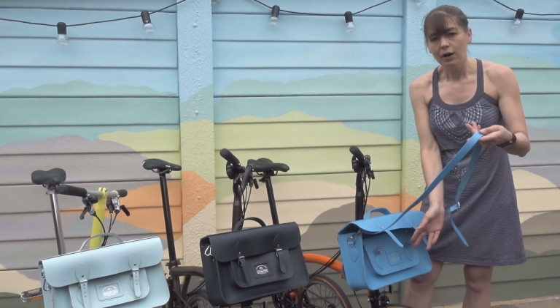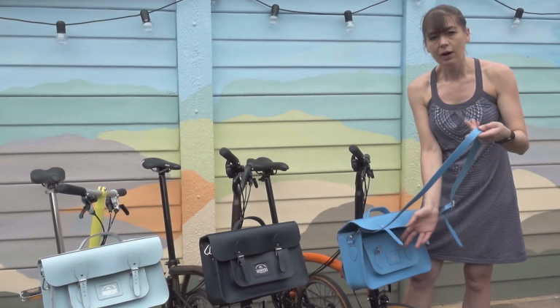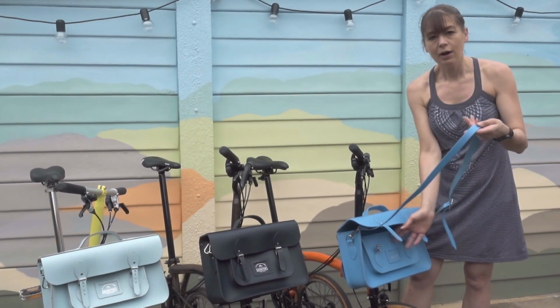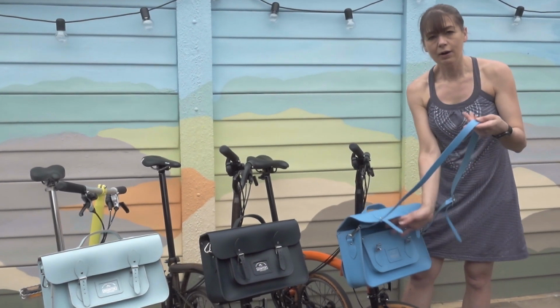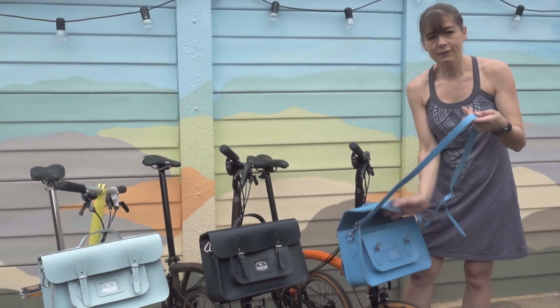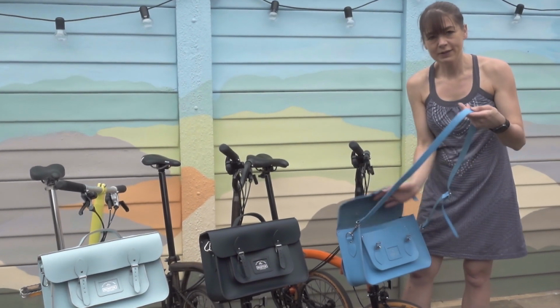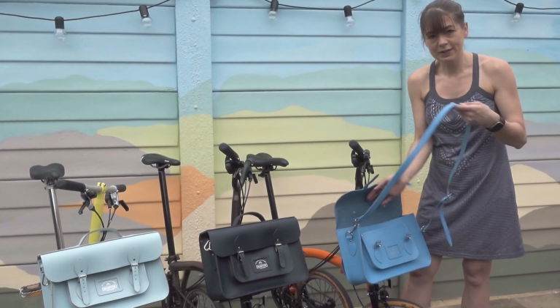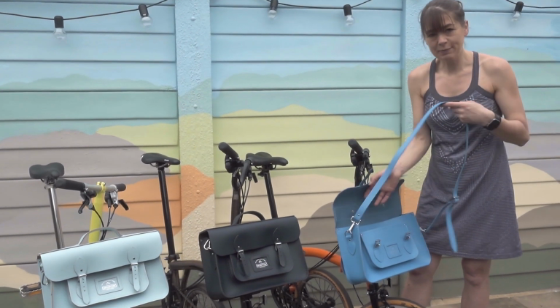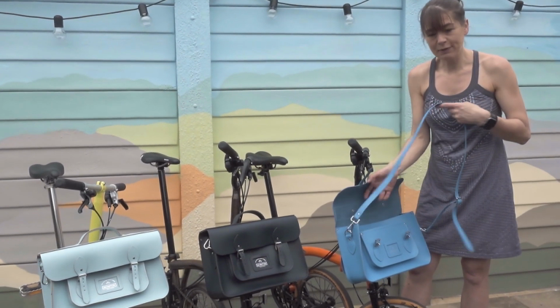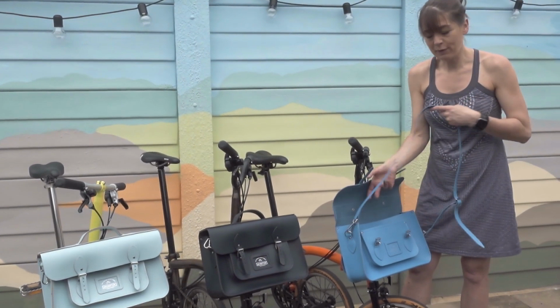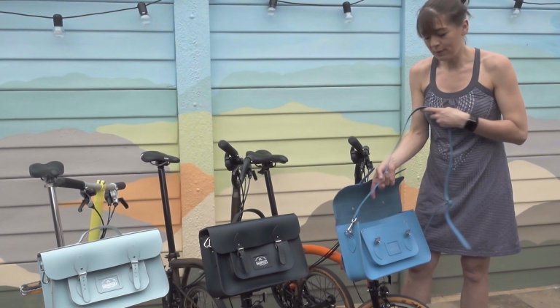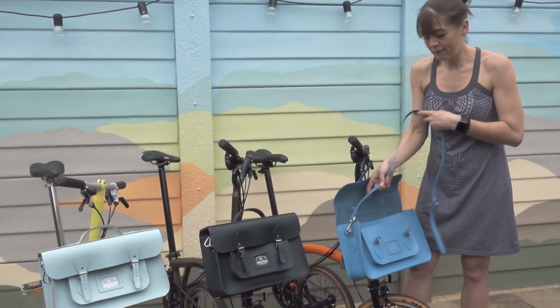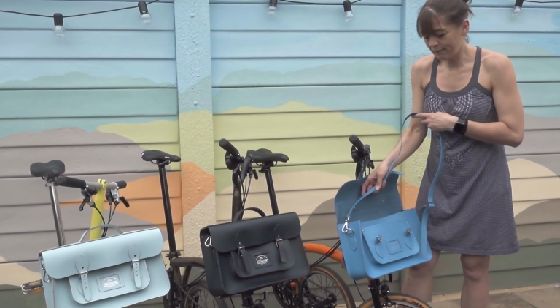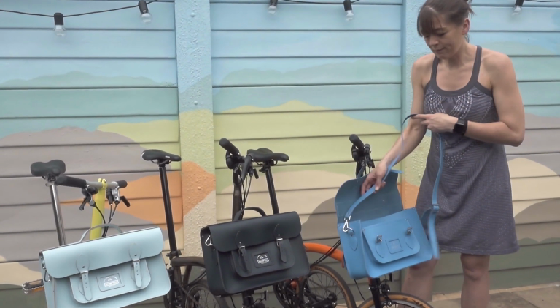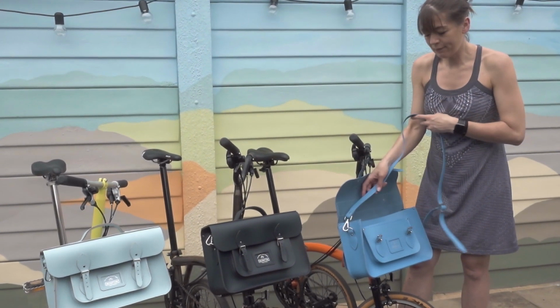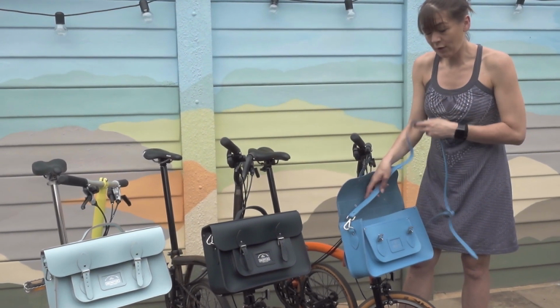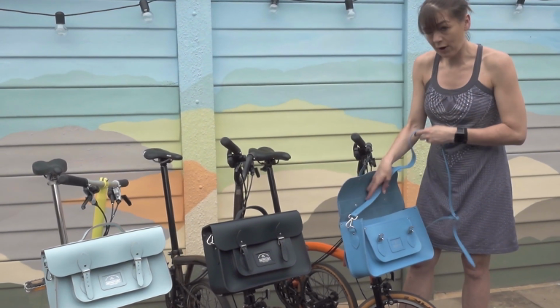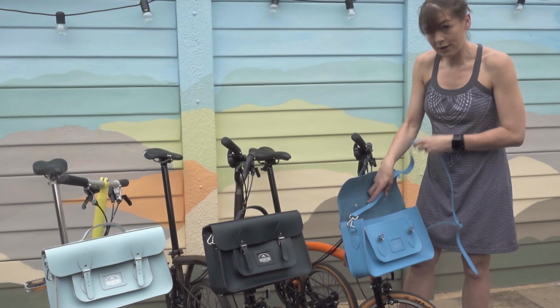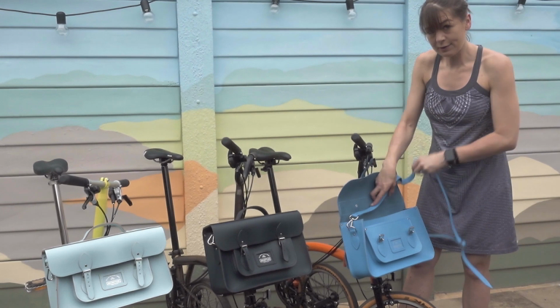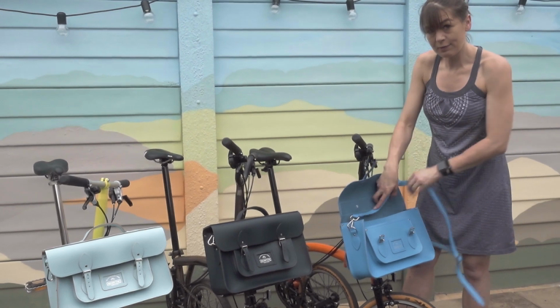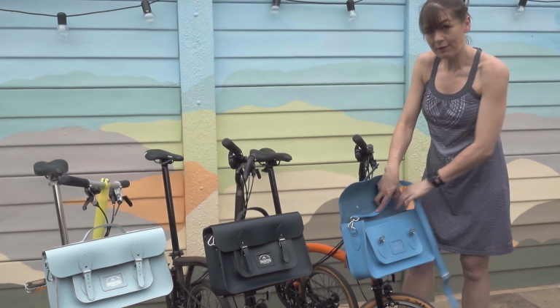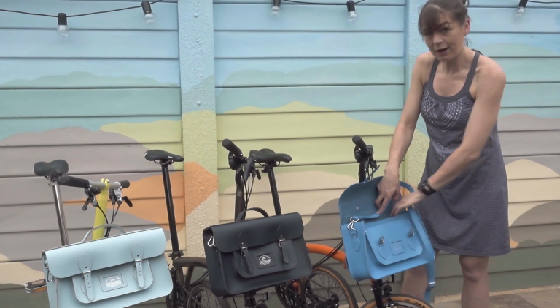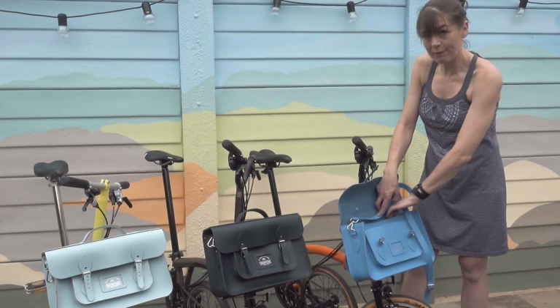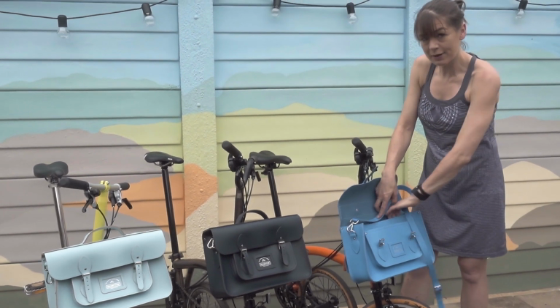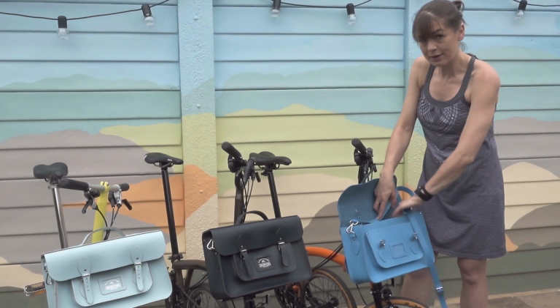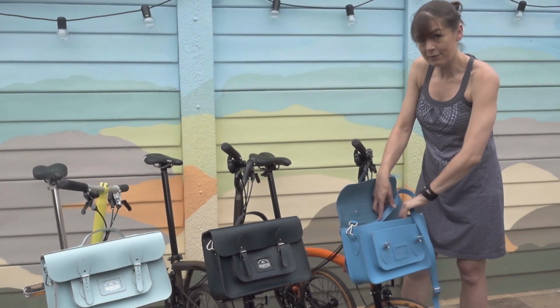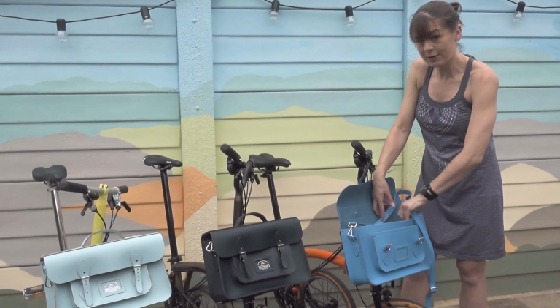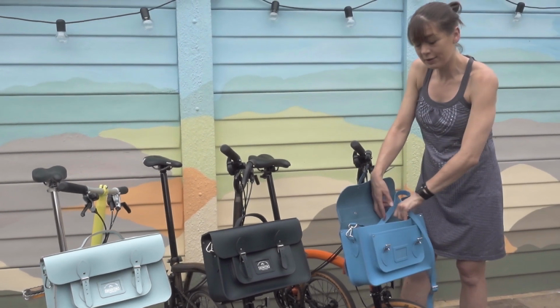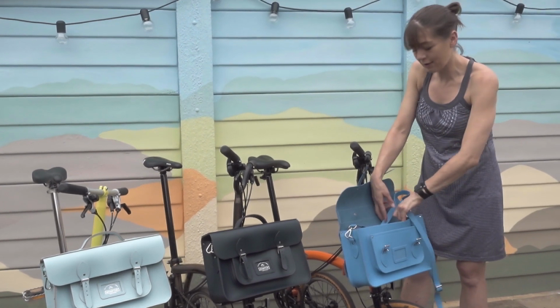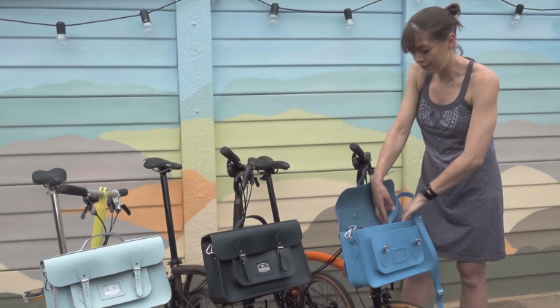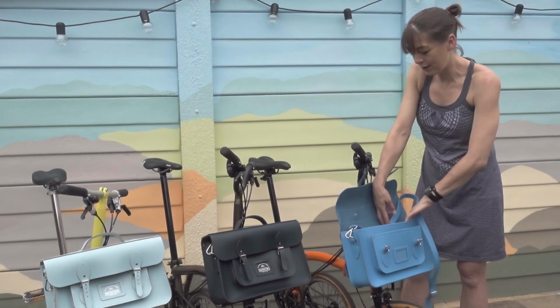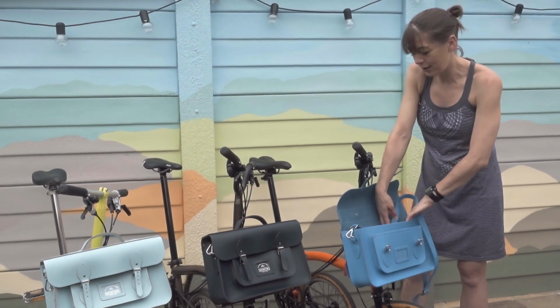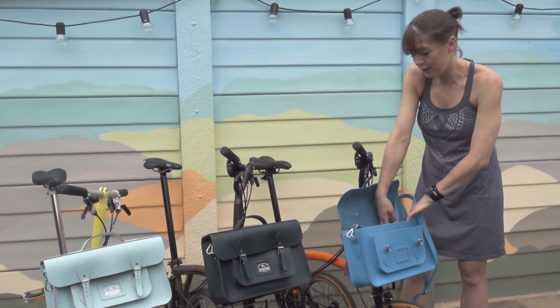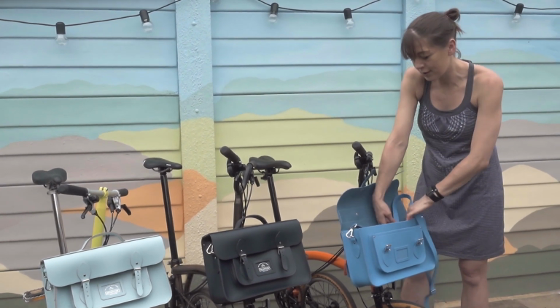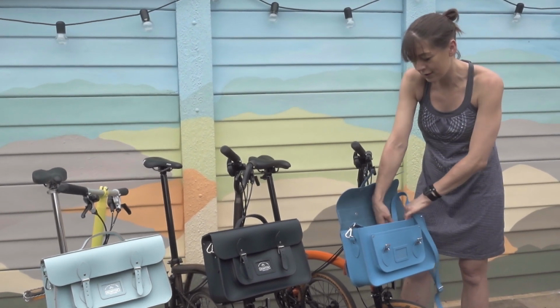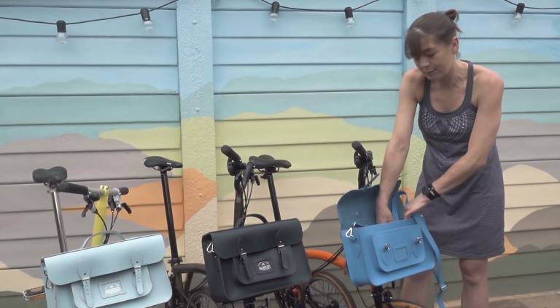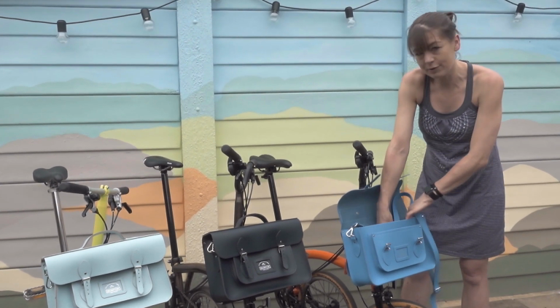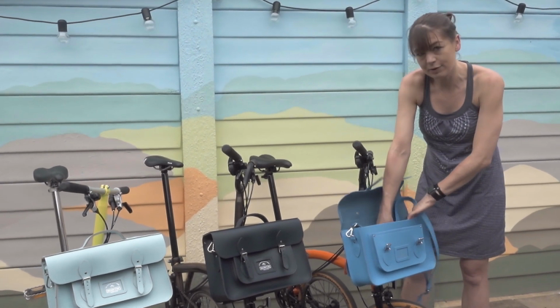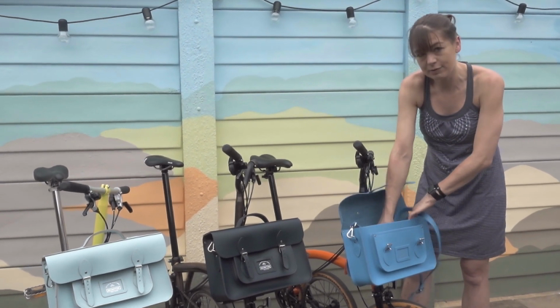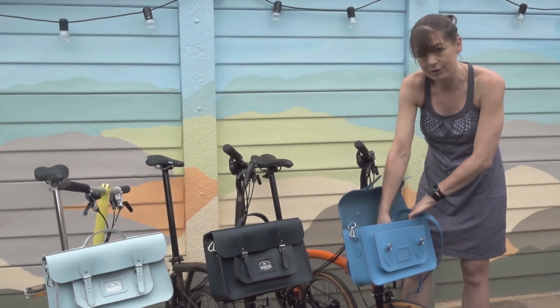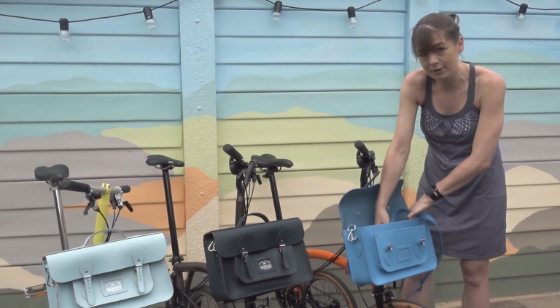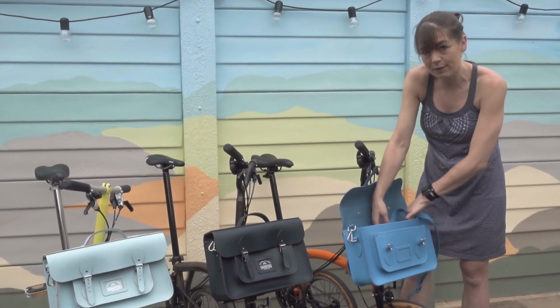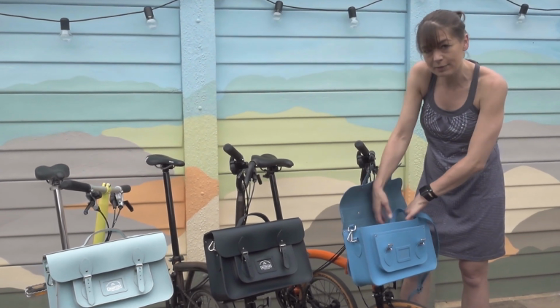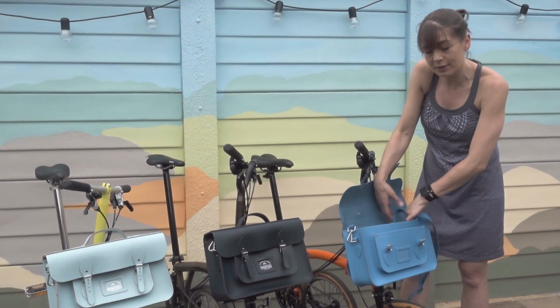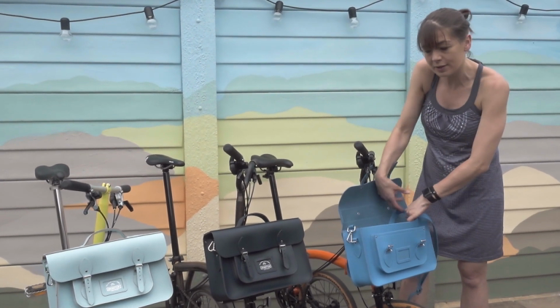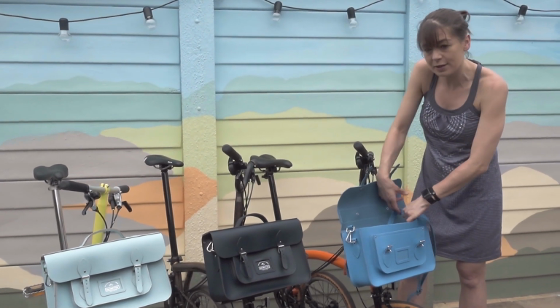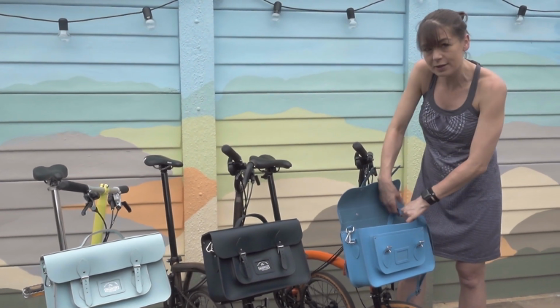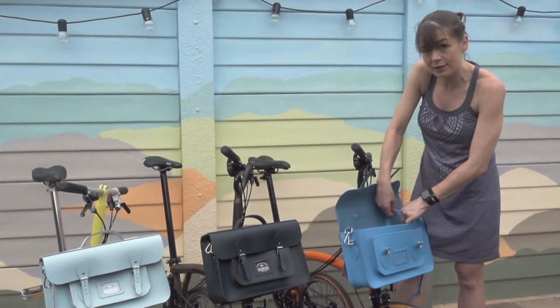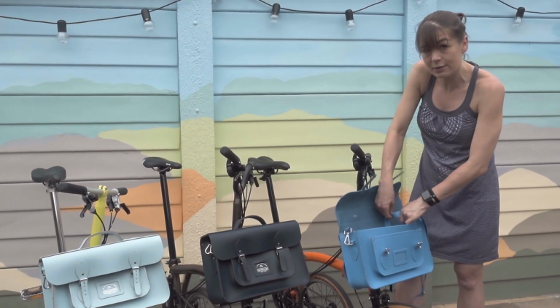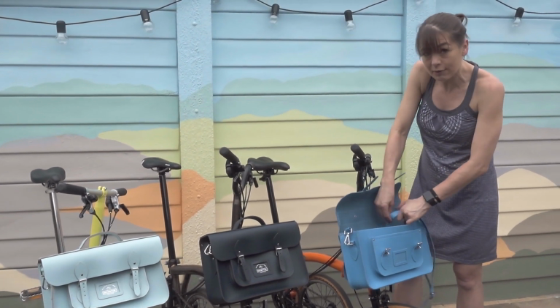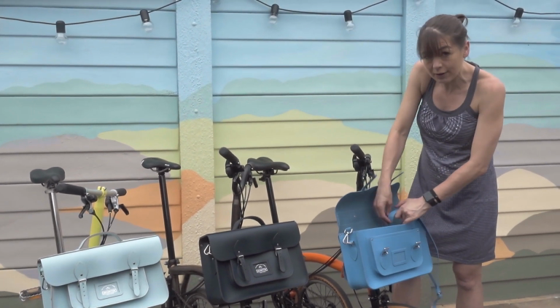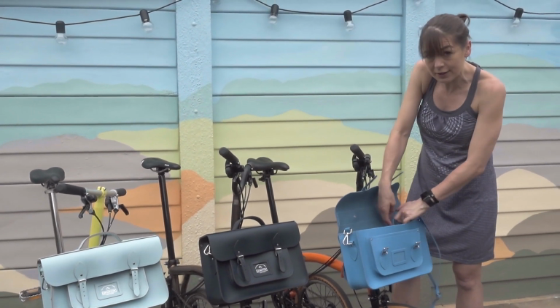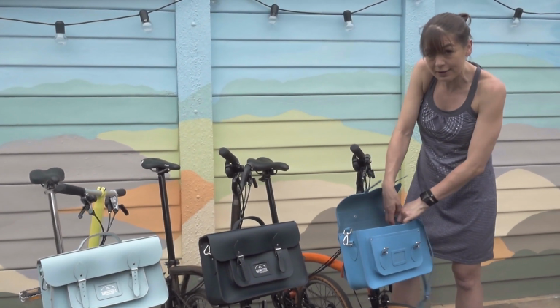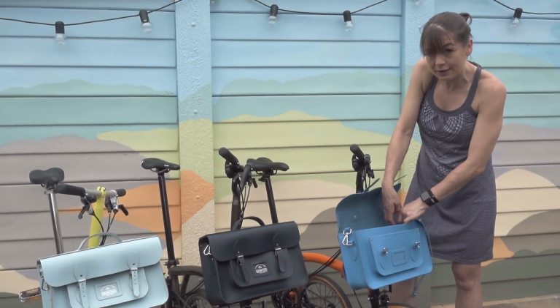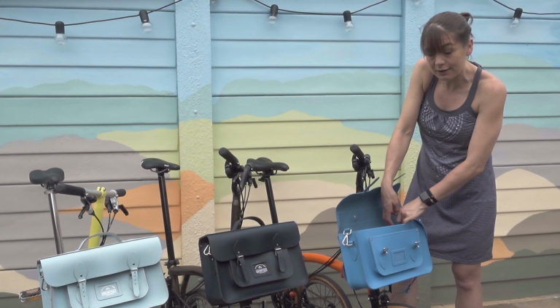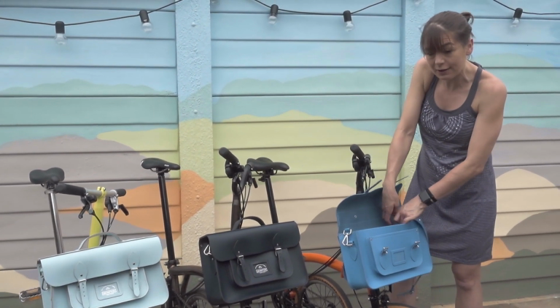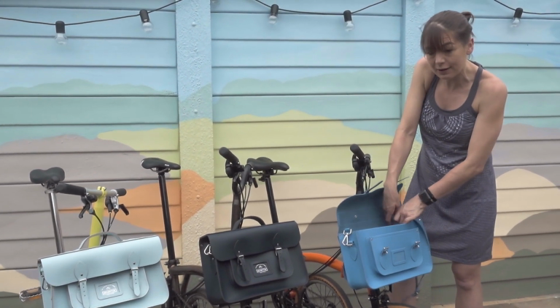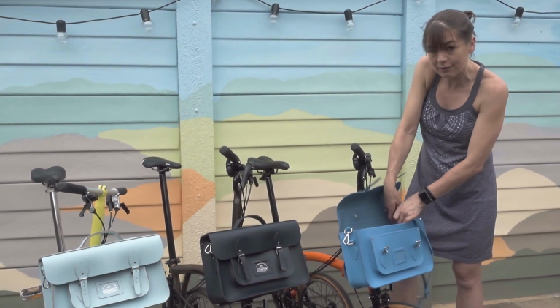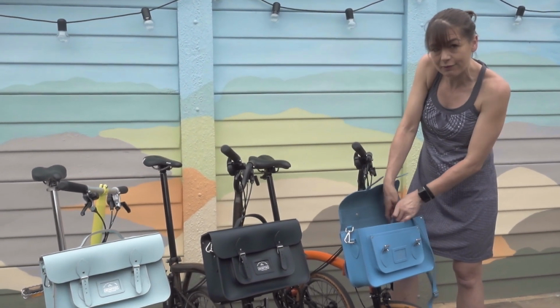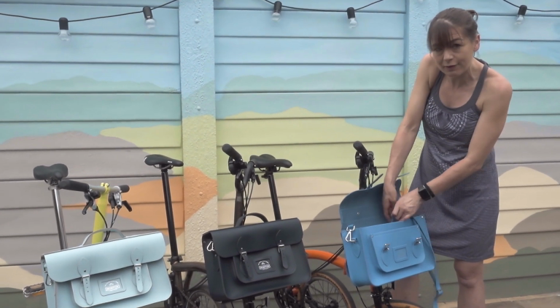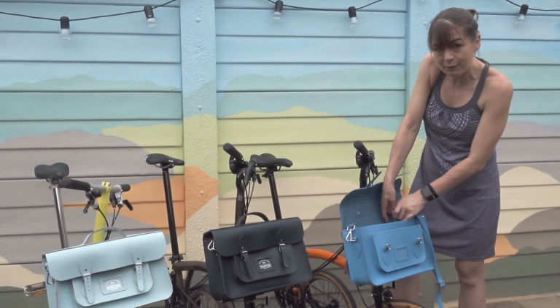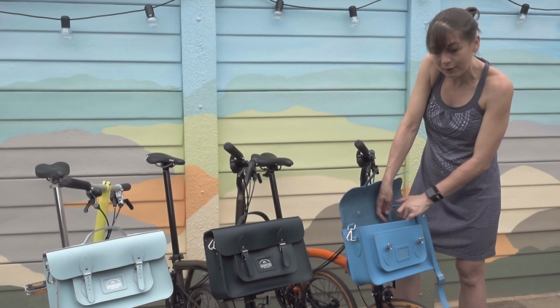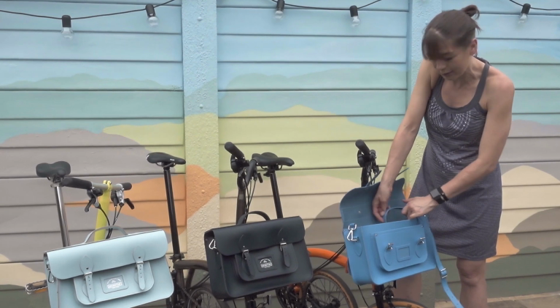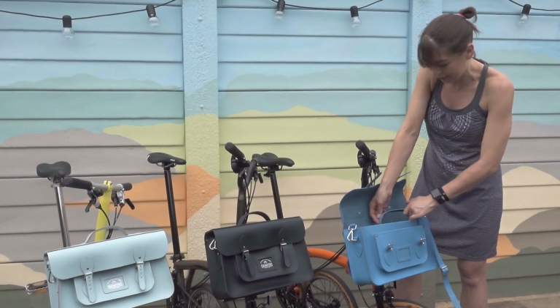Obviously before you ride, we recommend you stow the adjustable shoulder strap so that it does not get stuck in your front wheel.